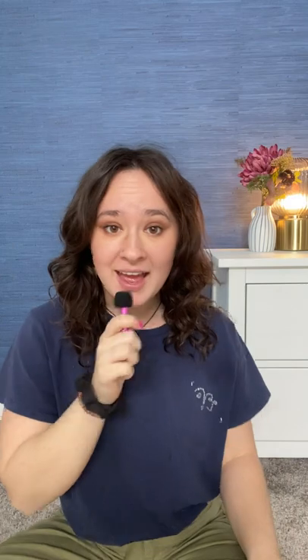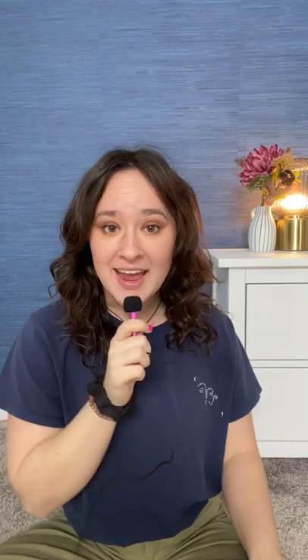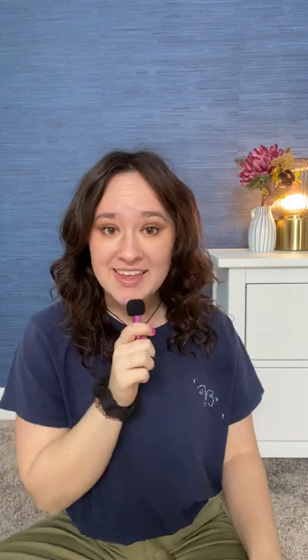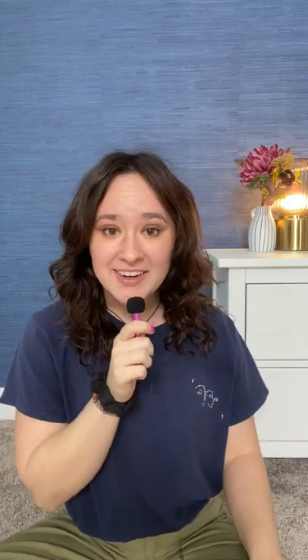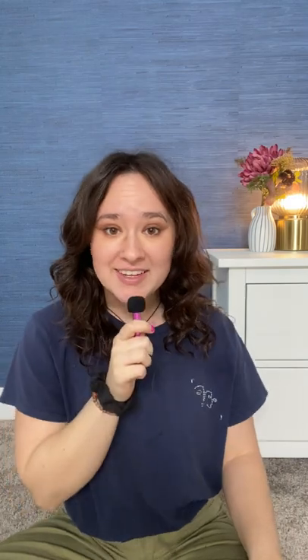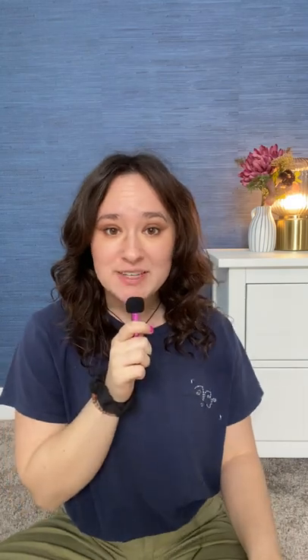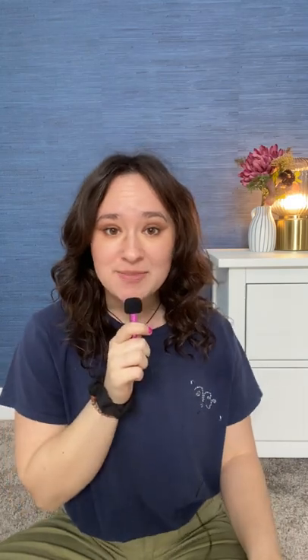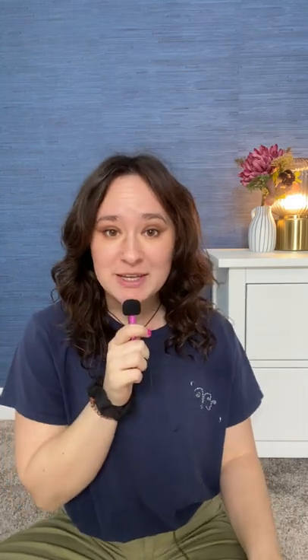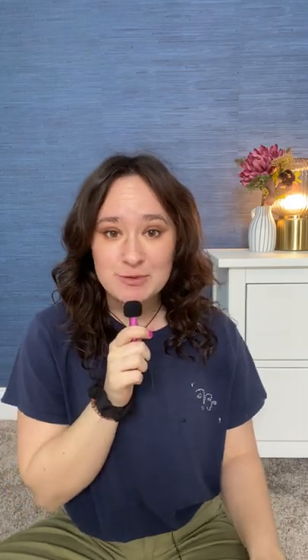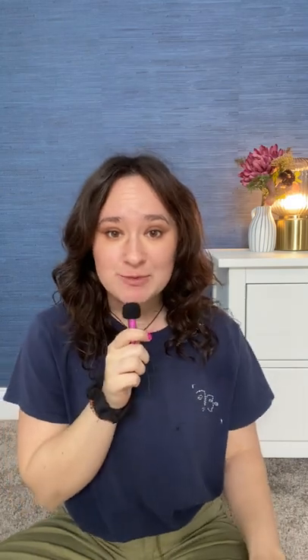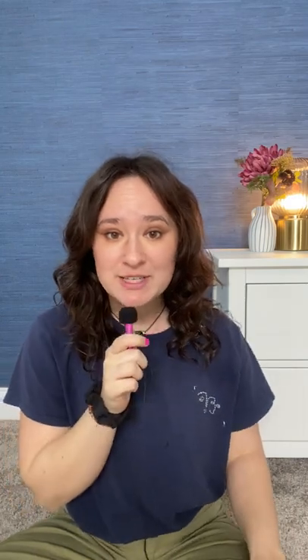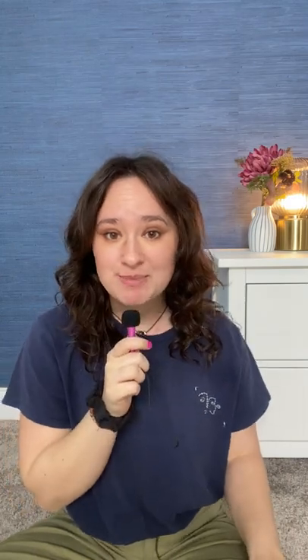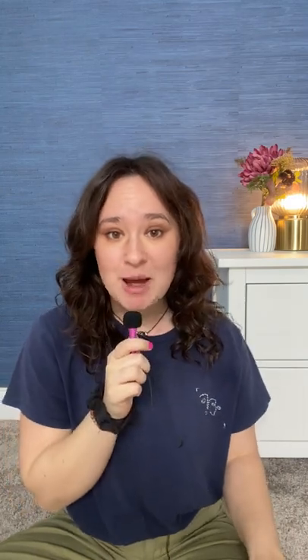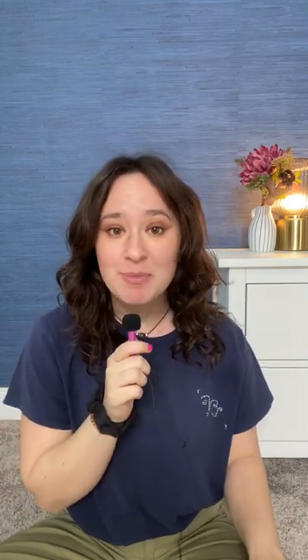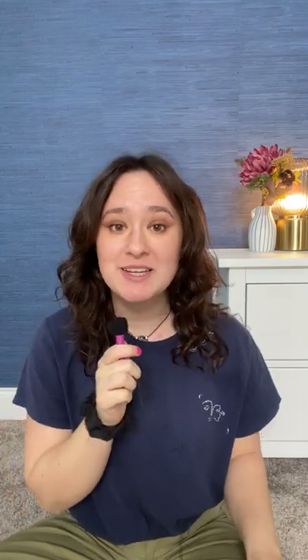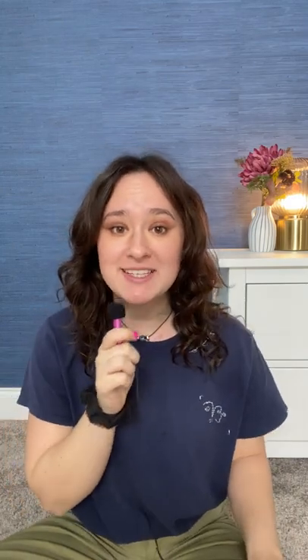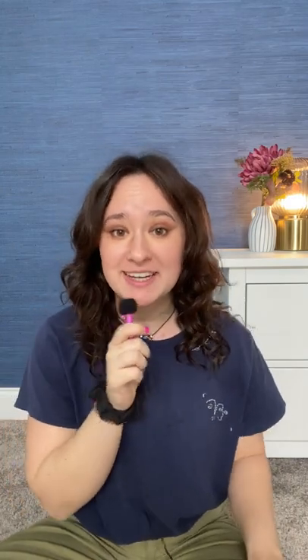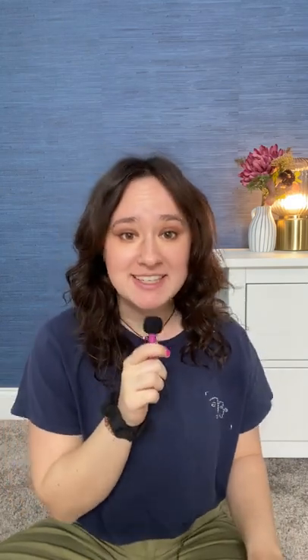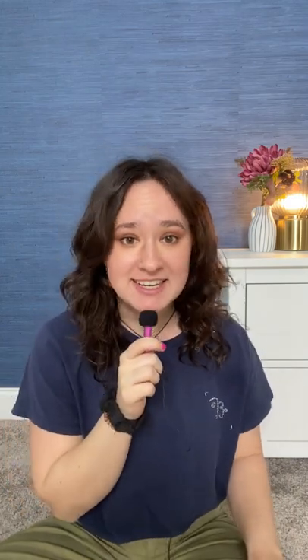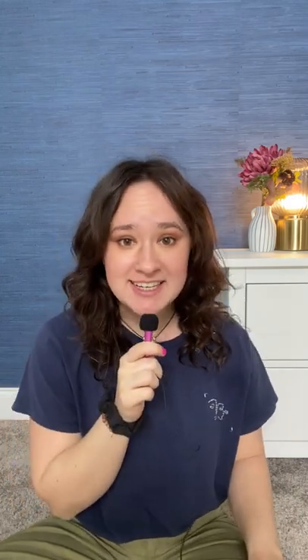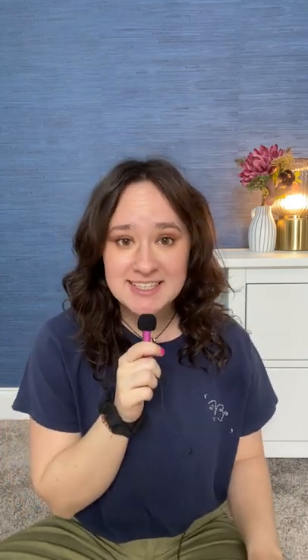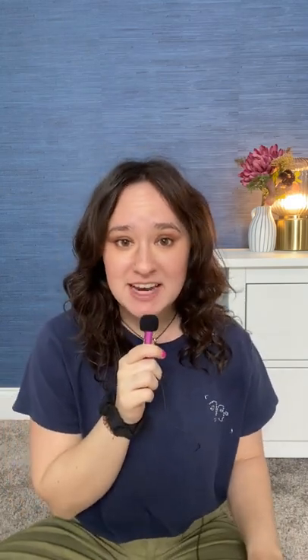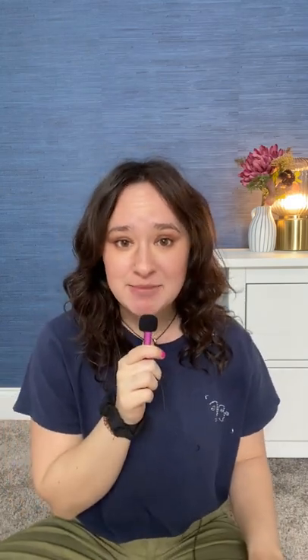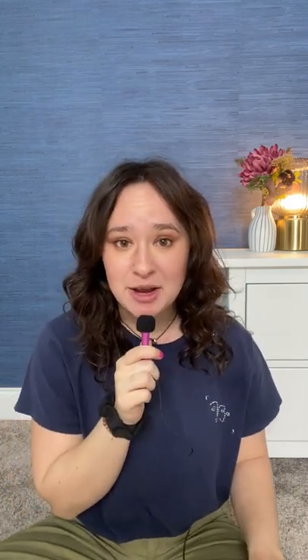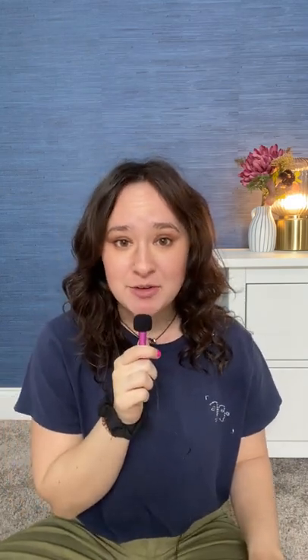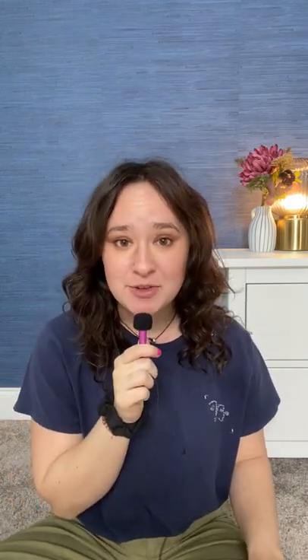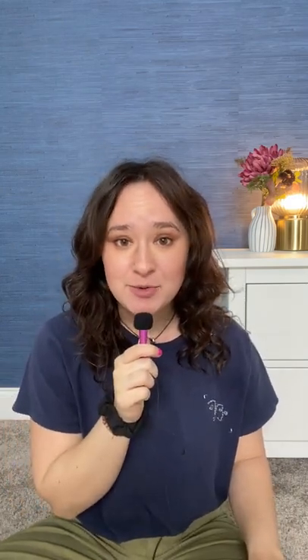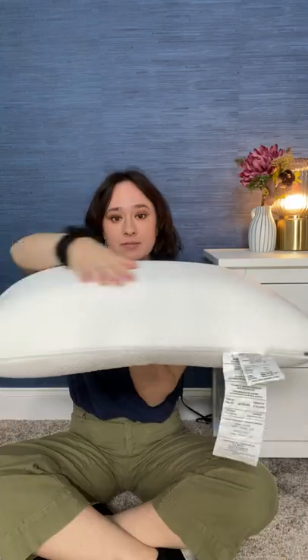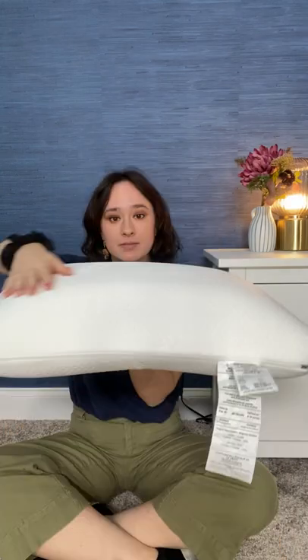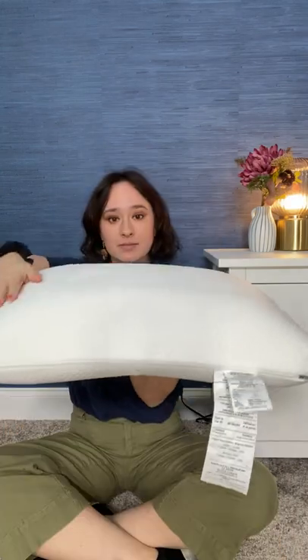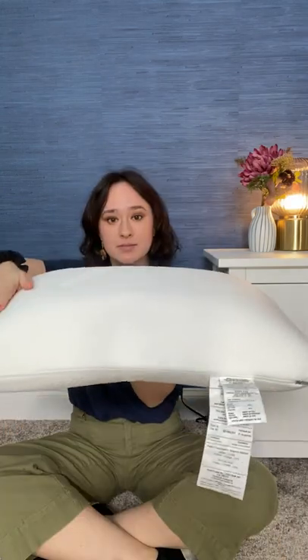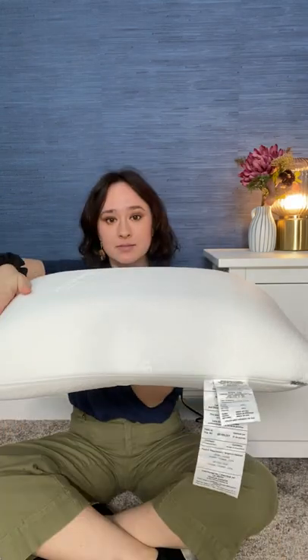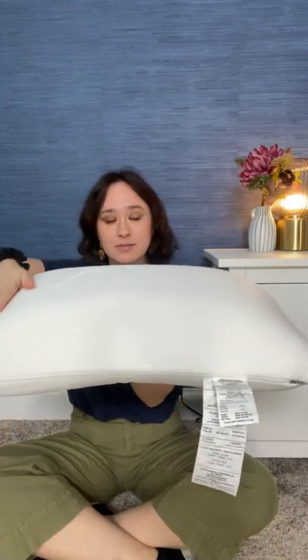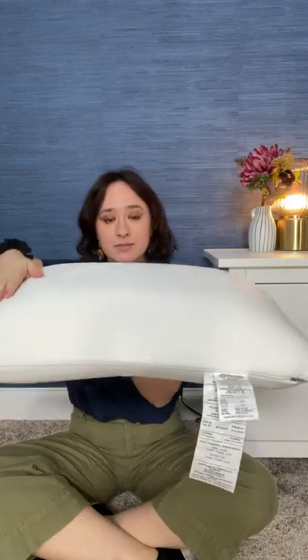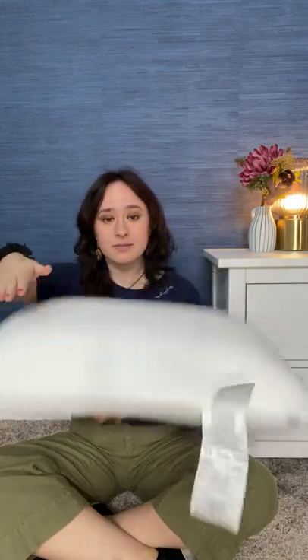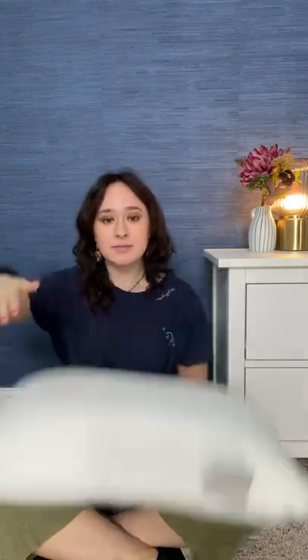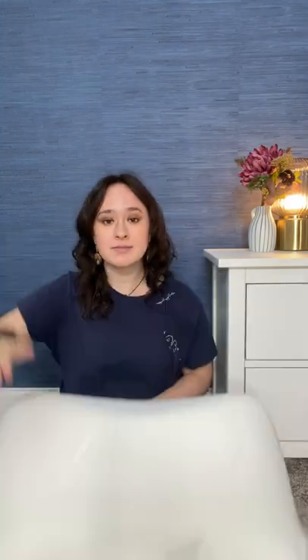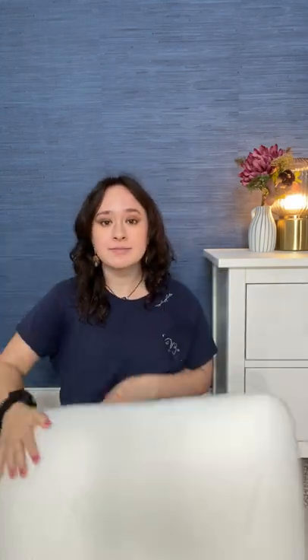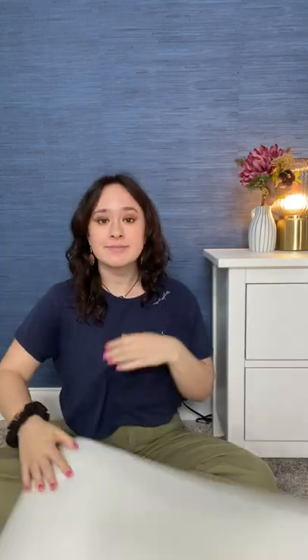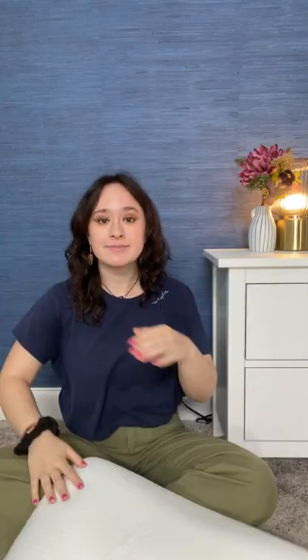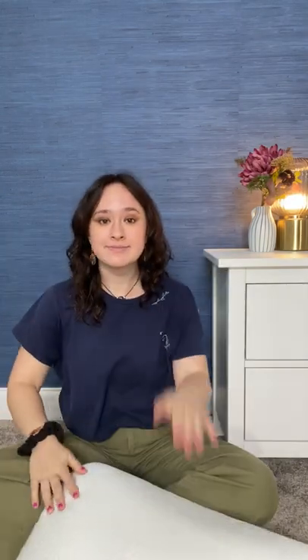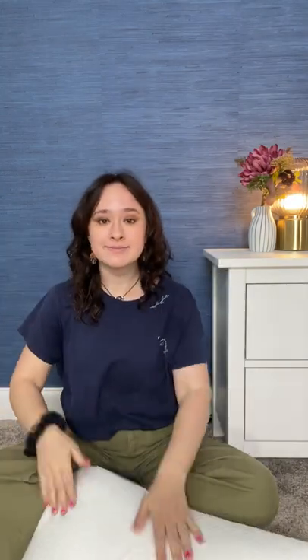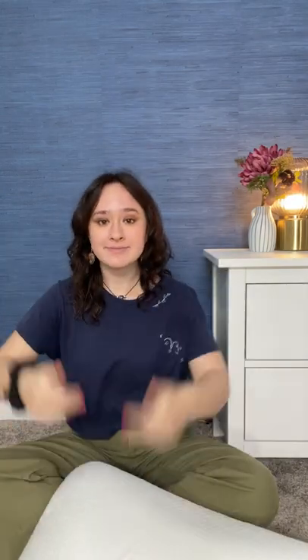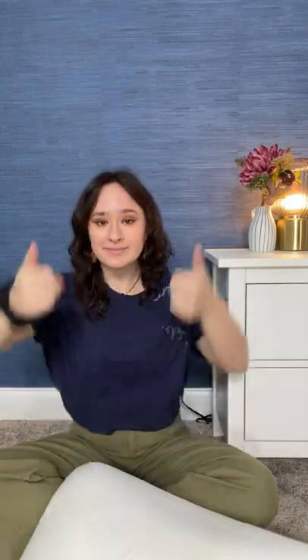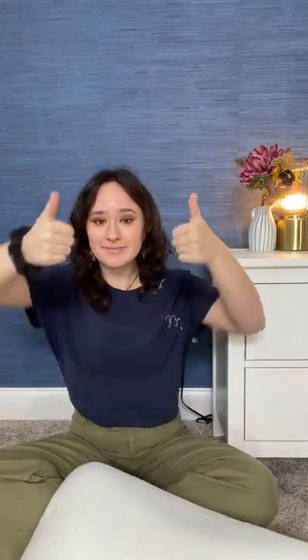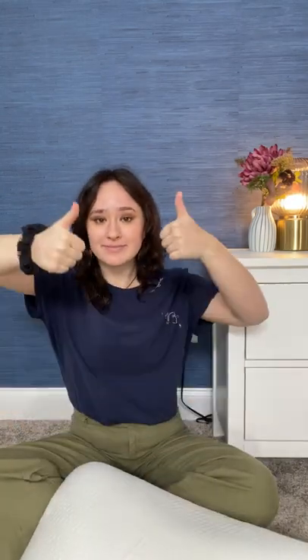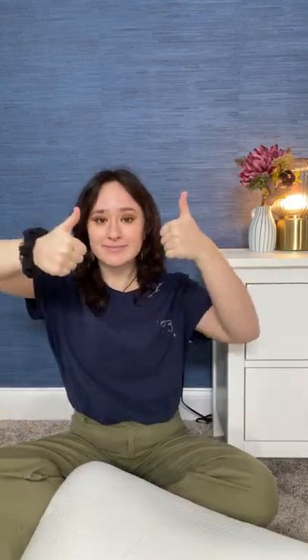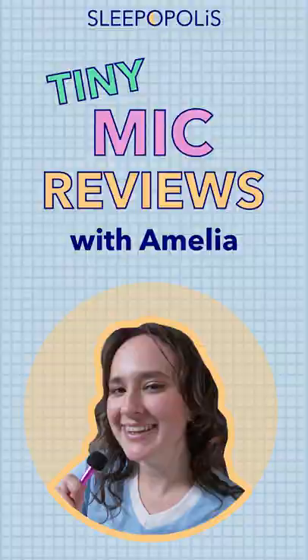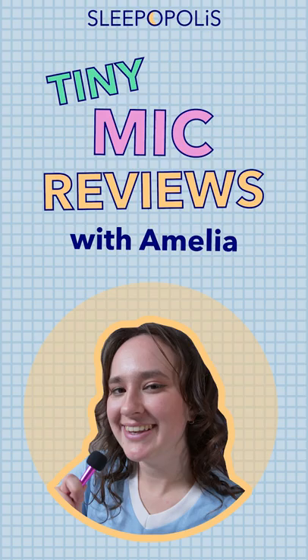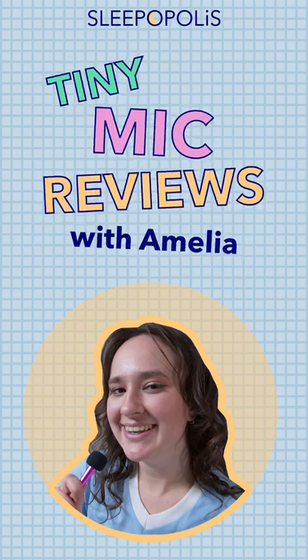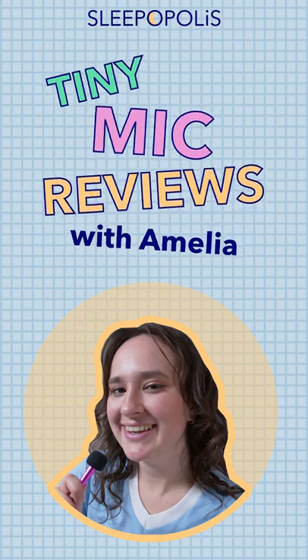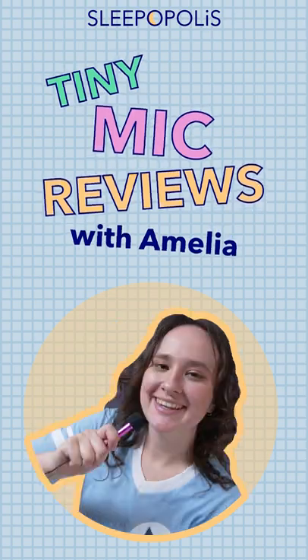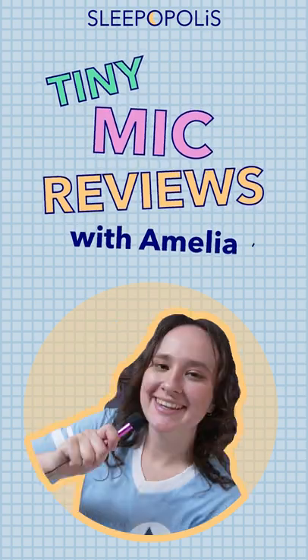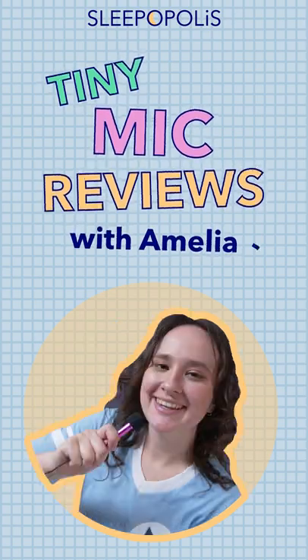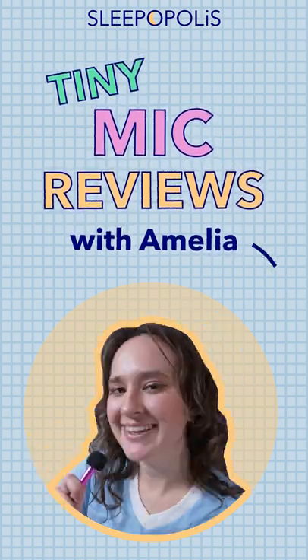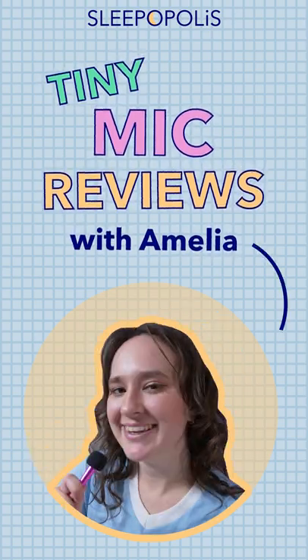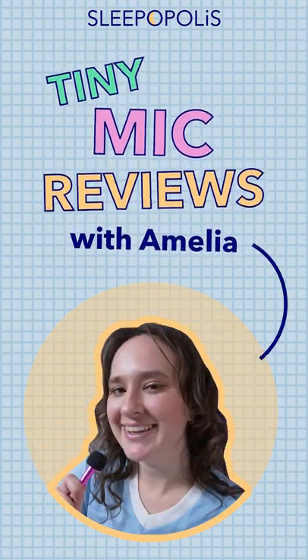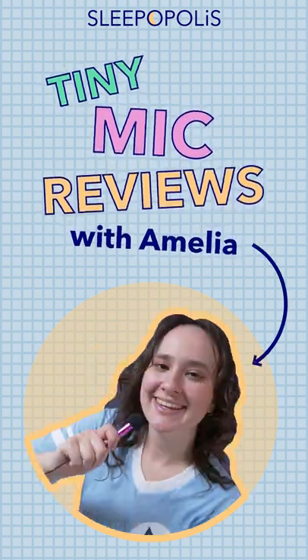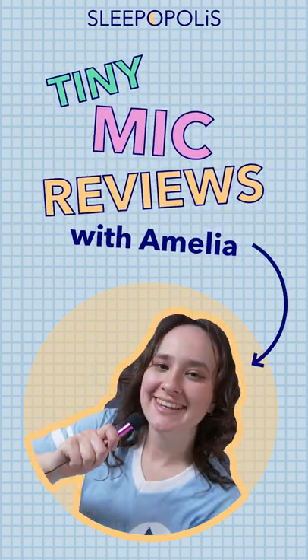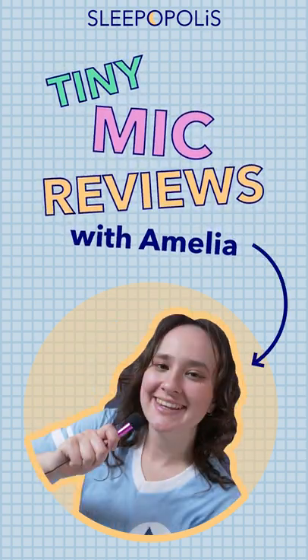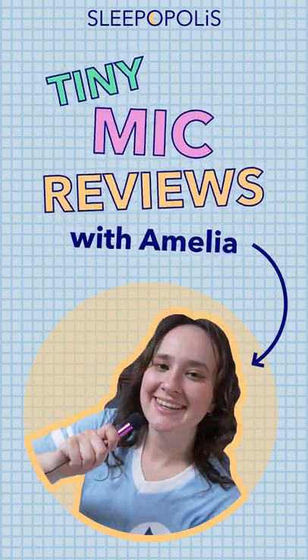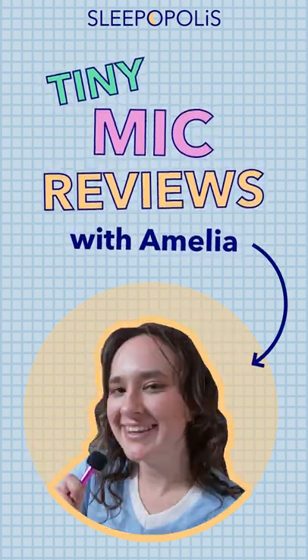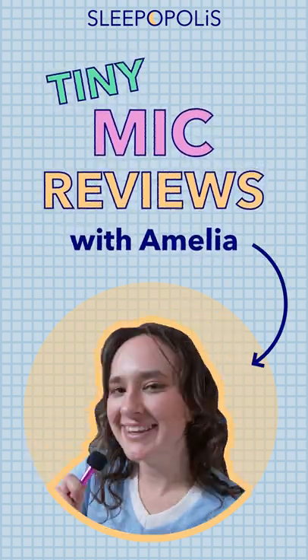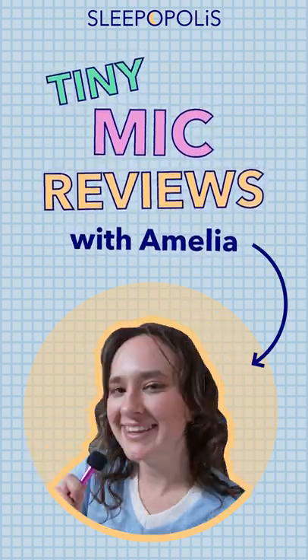Hey there, it's Amelia from Sleepopolis, and in today's Tiny Mic Review, we're going to be talking about the Tempur Symphony pillow. Tiny Mic Reviews!